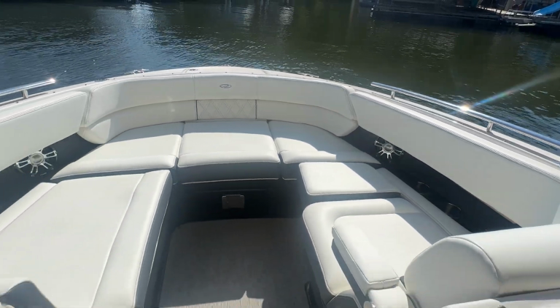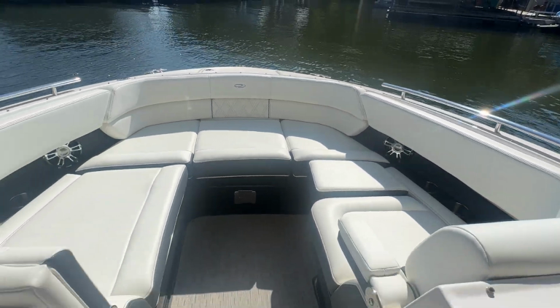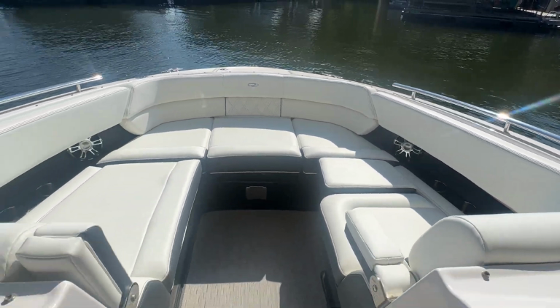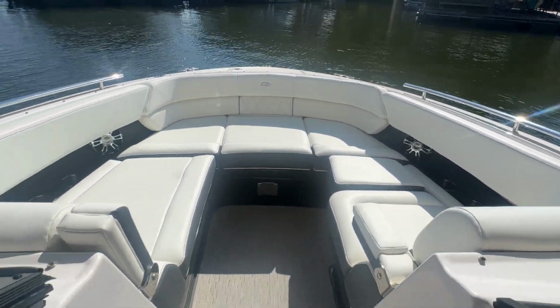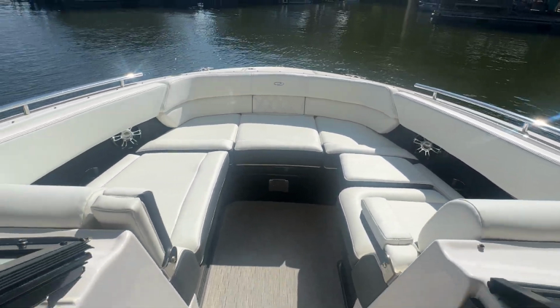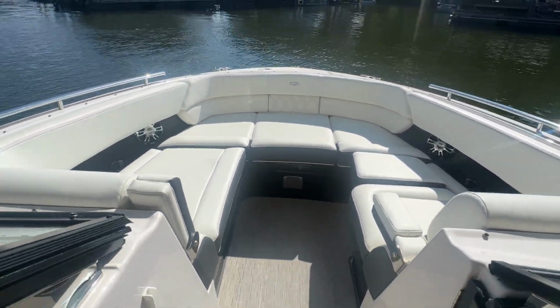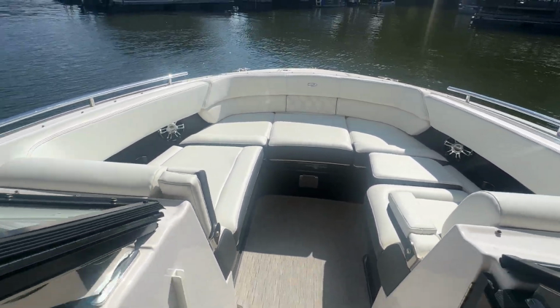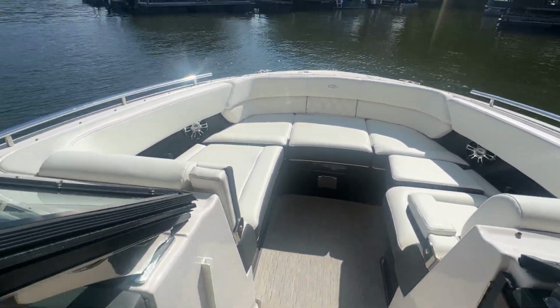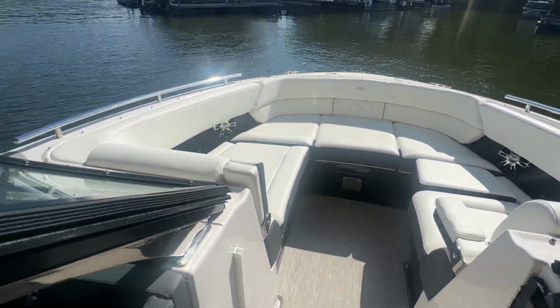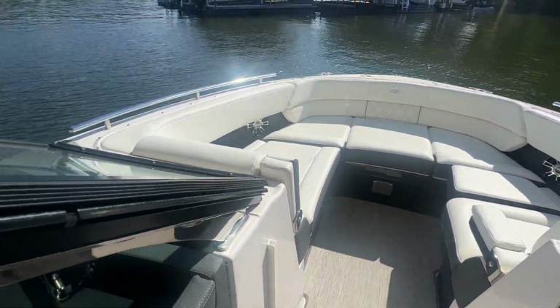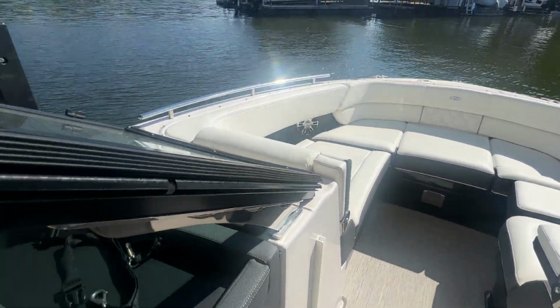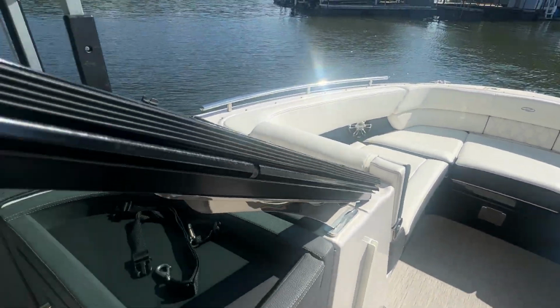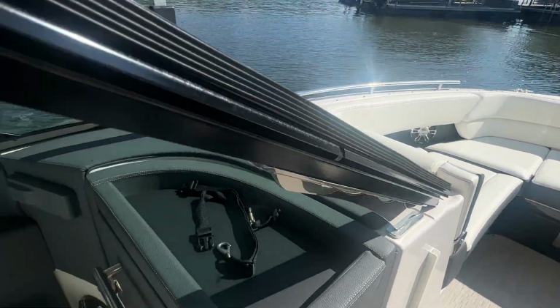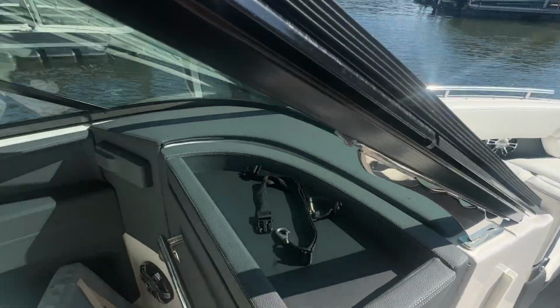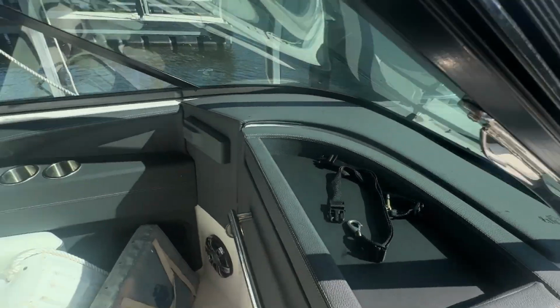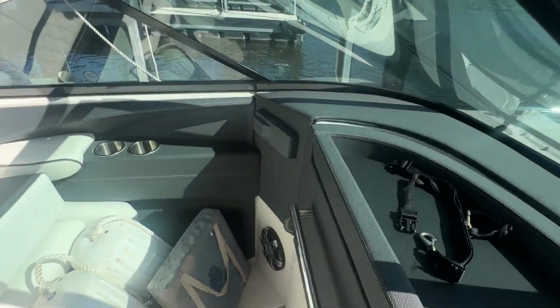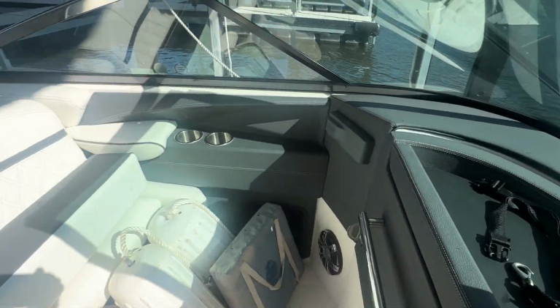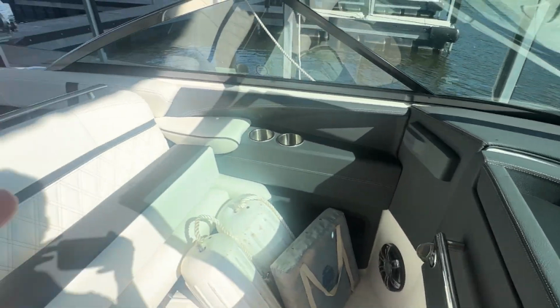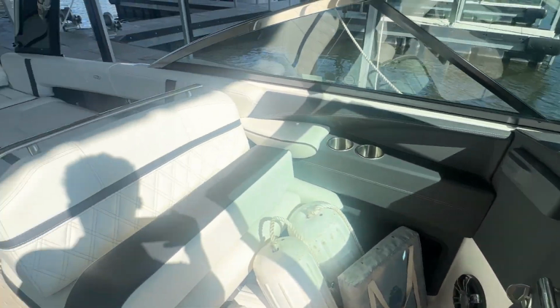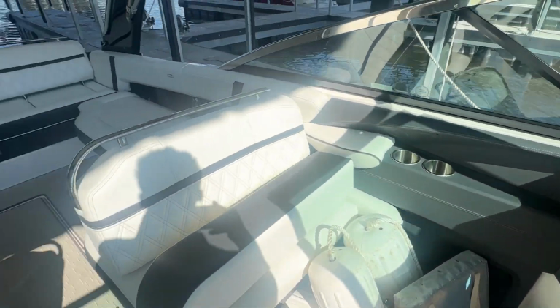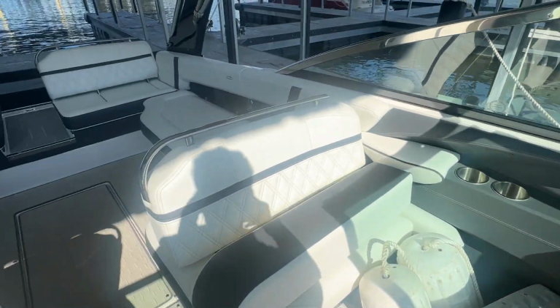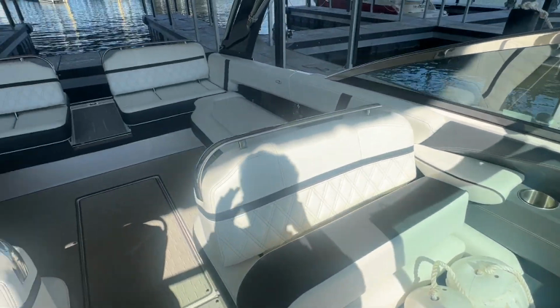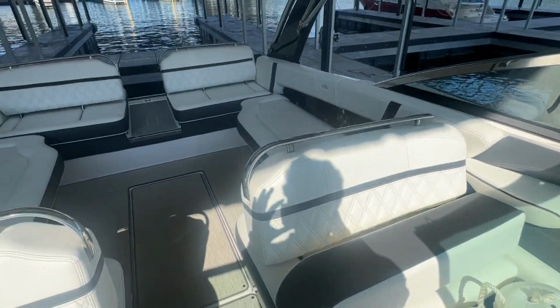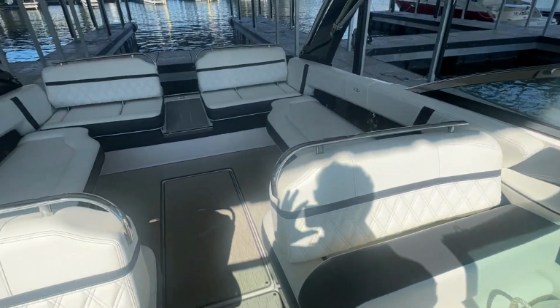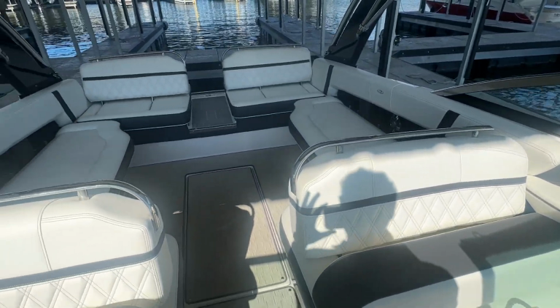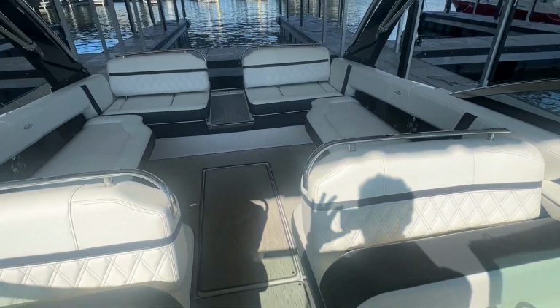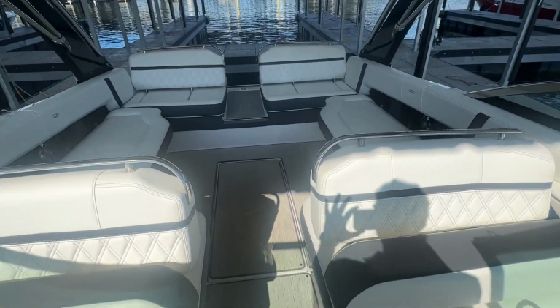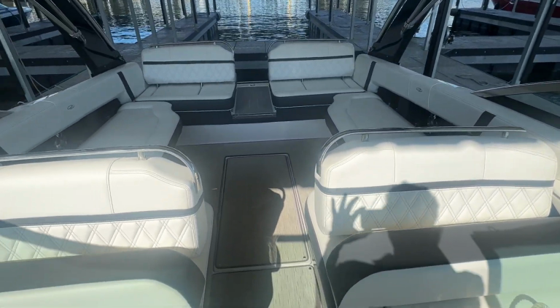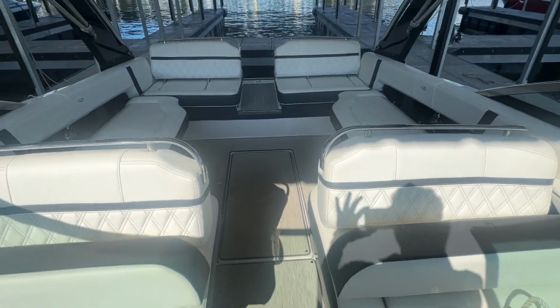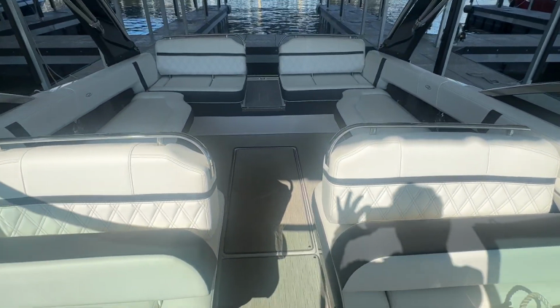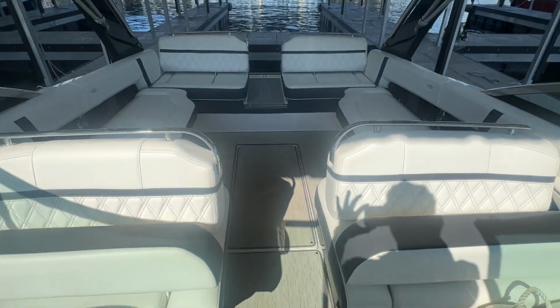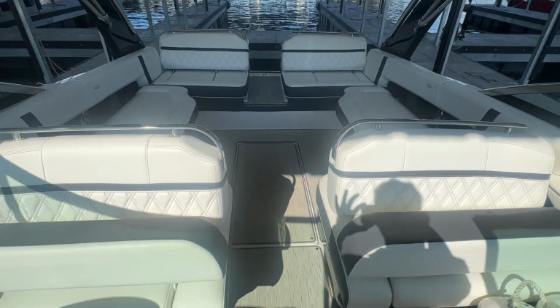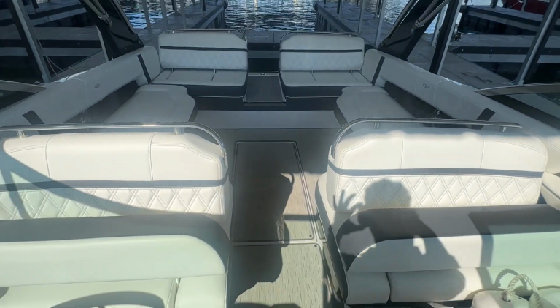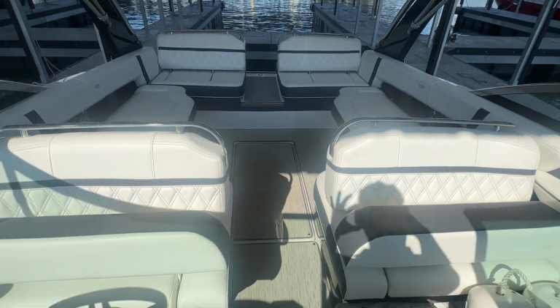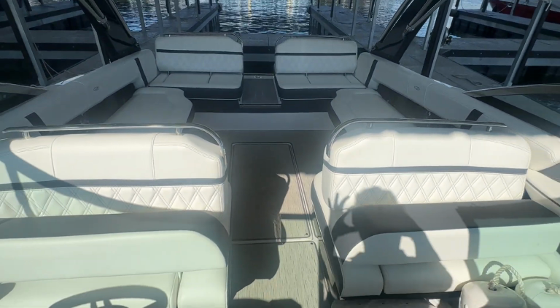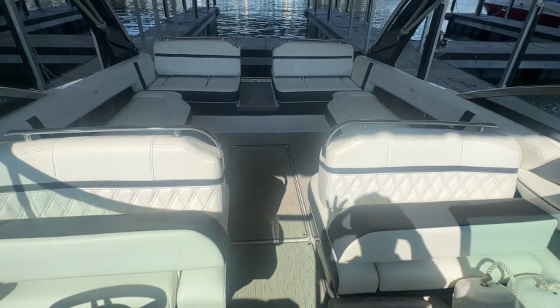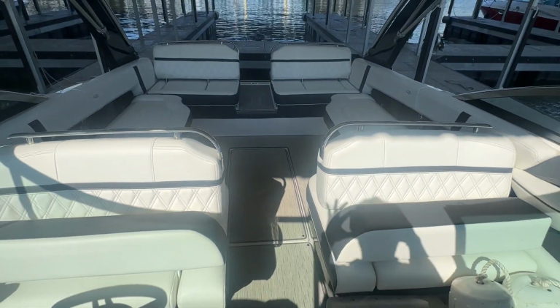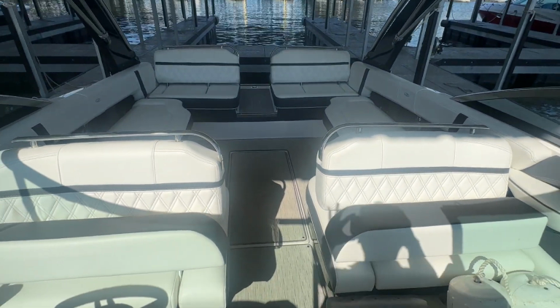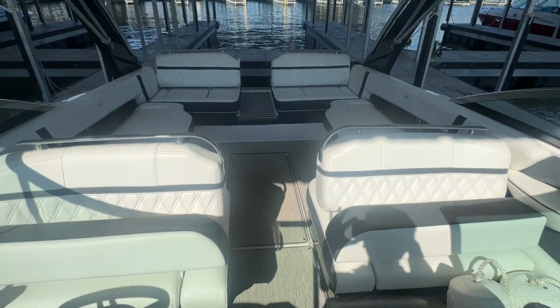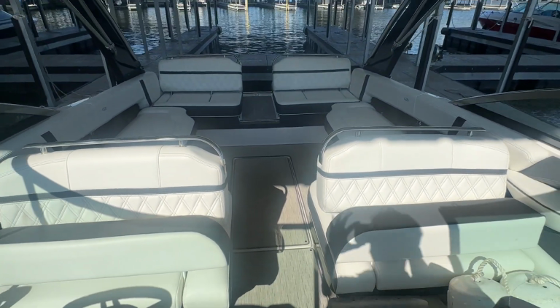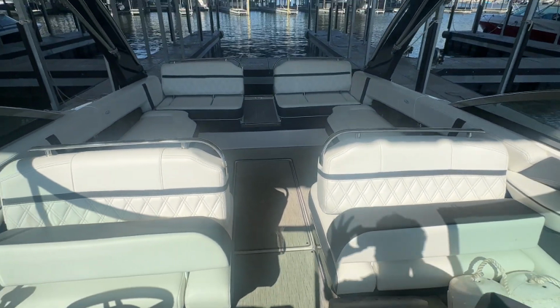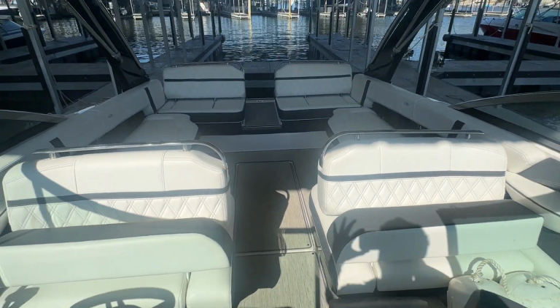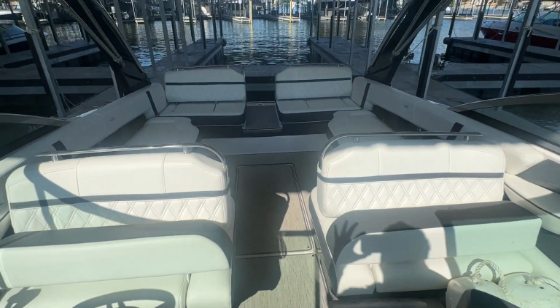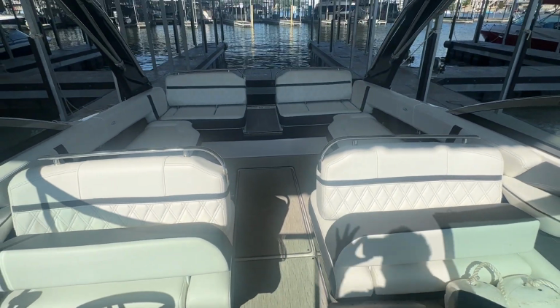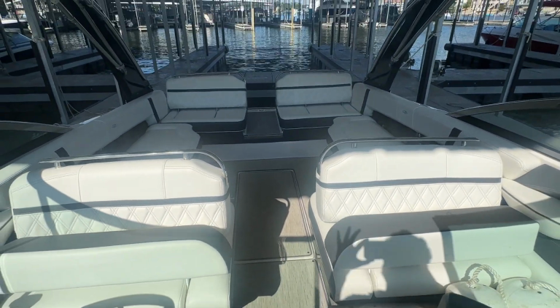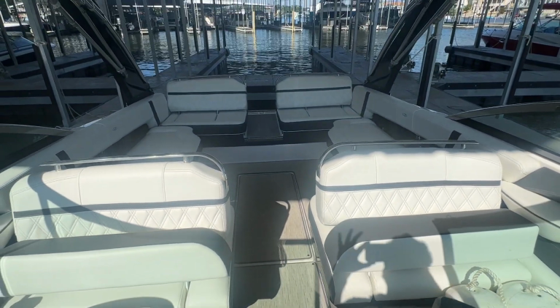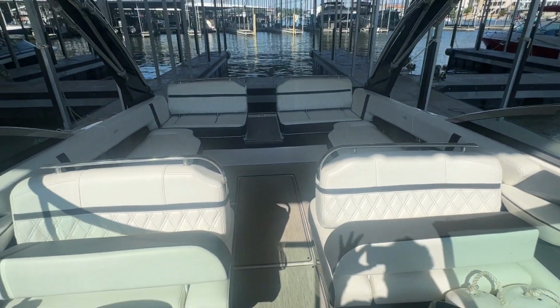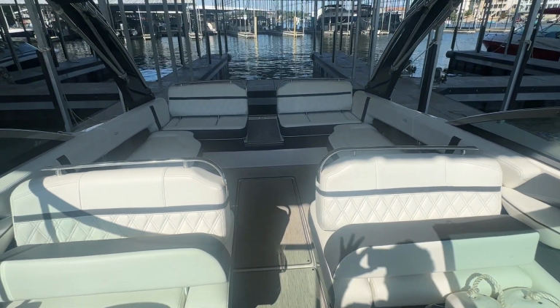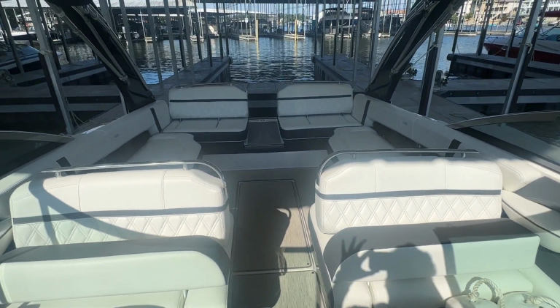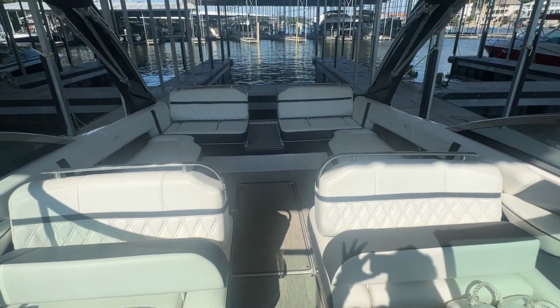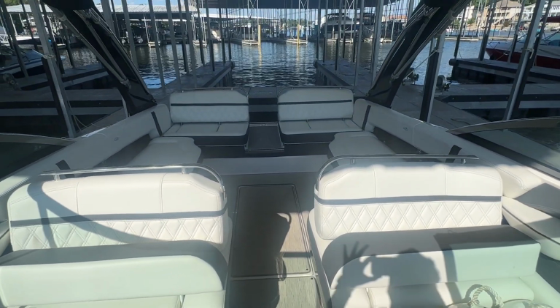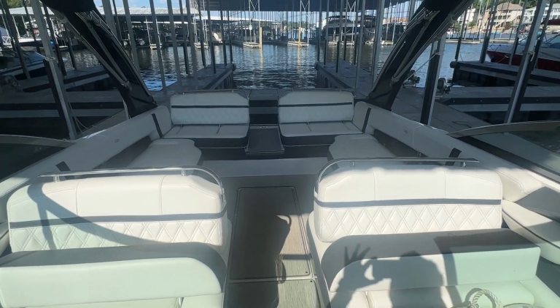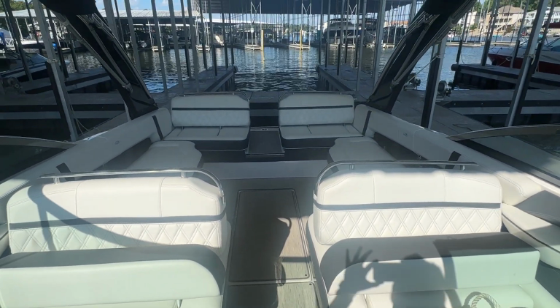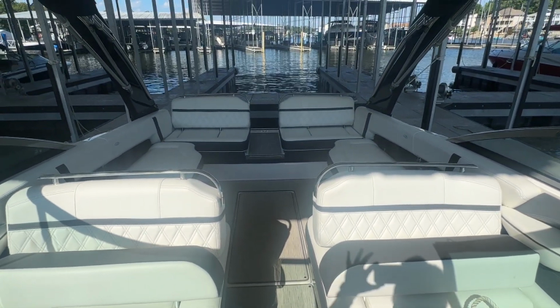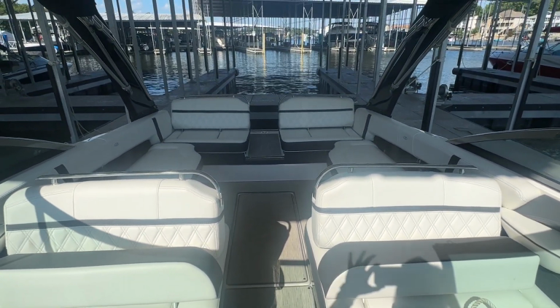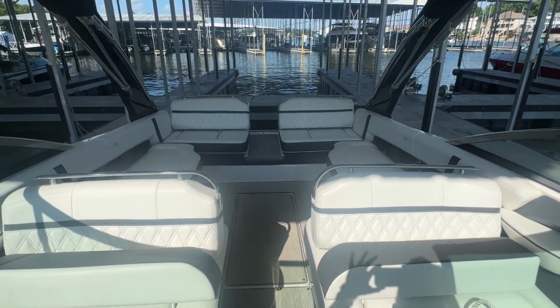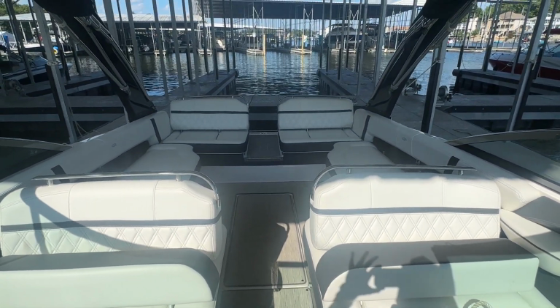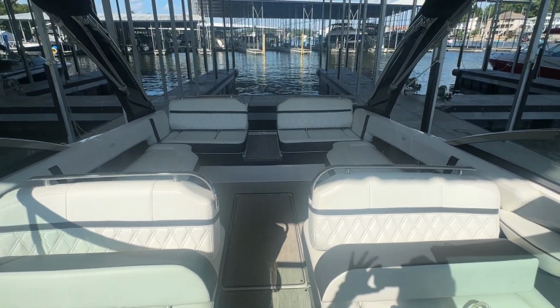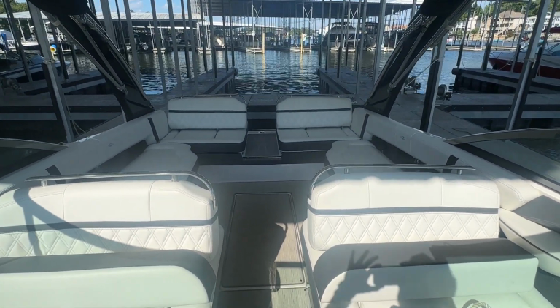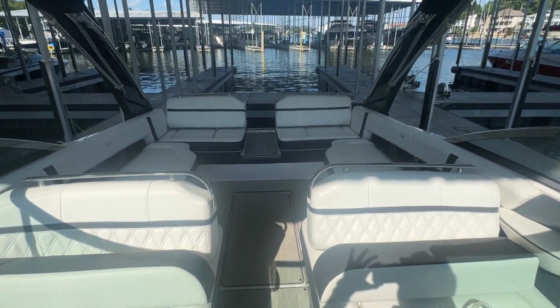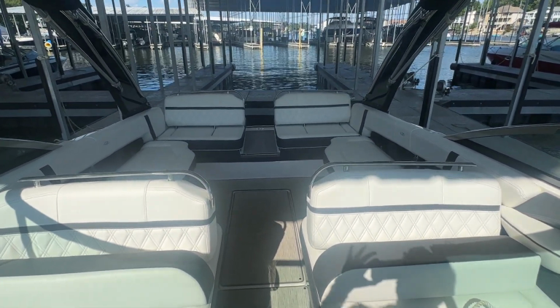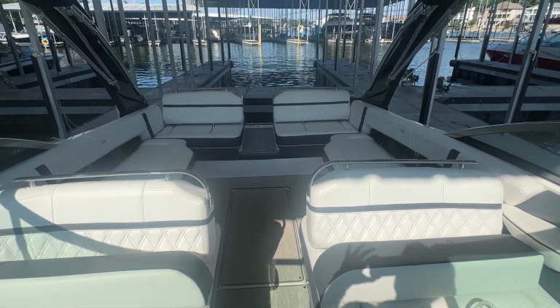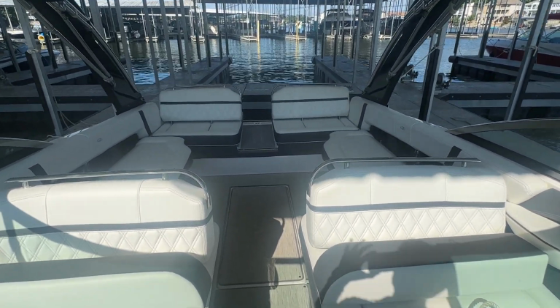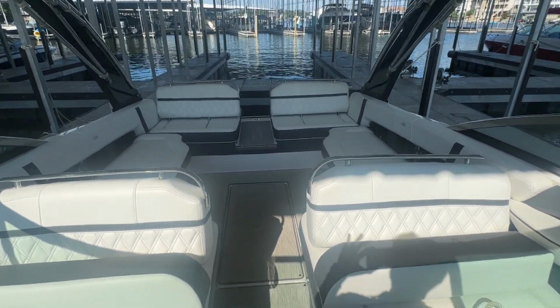Again, this is a 2019 Regal 2800 for sale at Keller's Port. If you have any interest, give us a call. This is Lucas signing off from Keller's Port — have a great day.